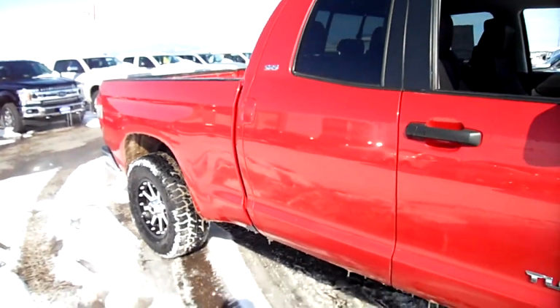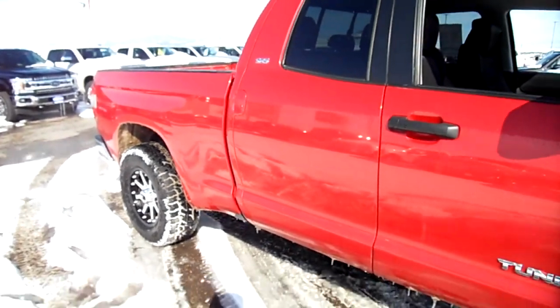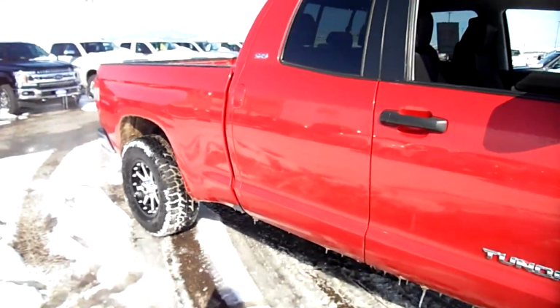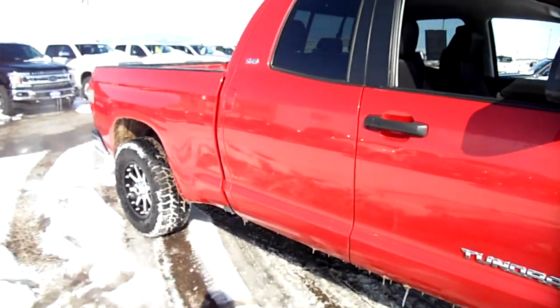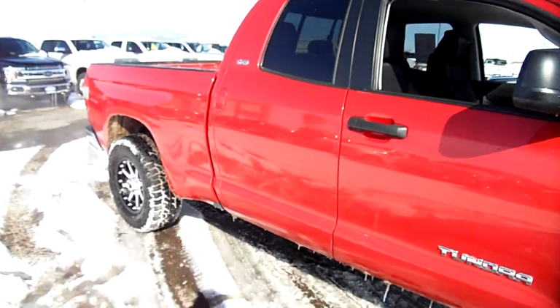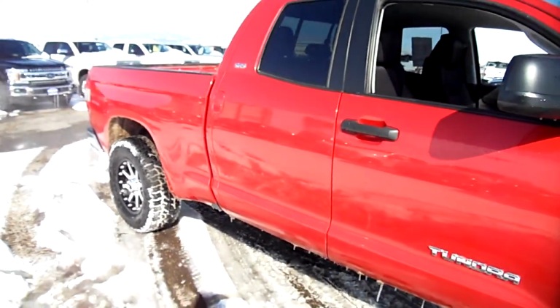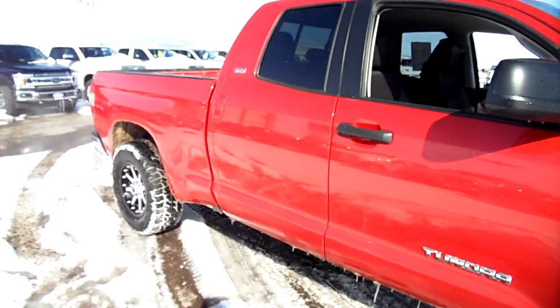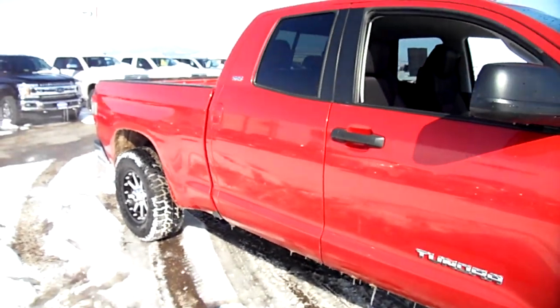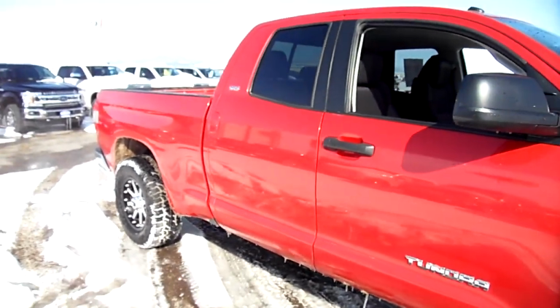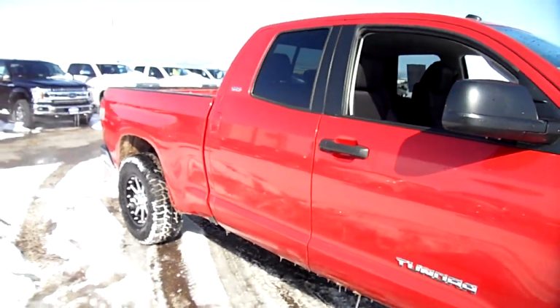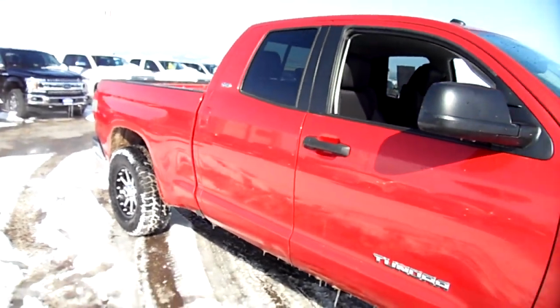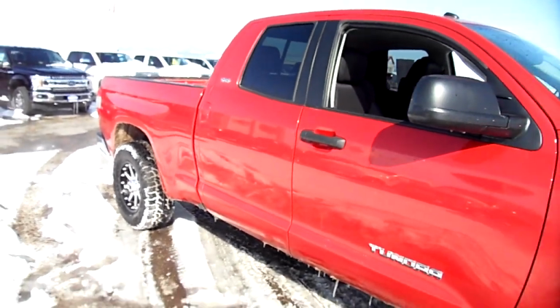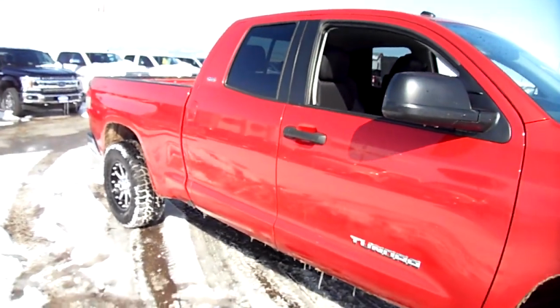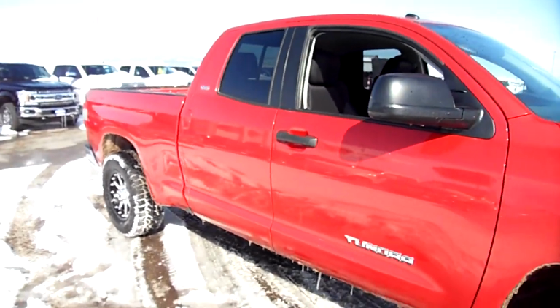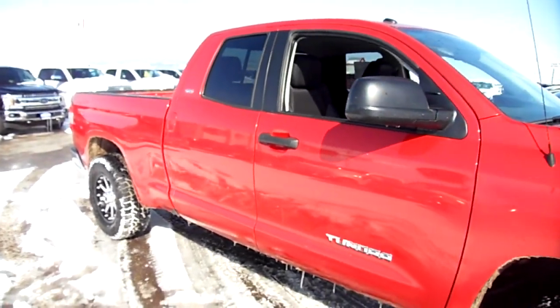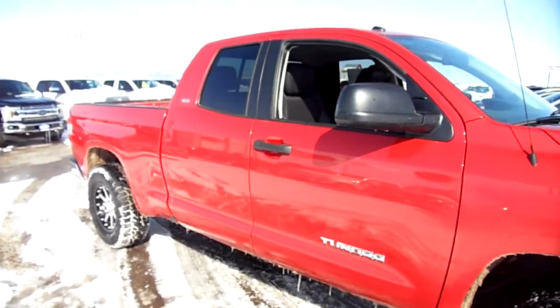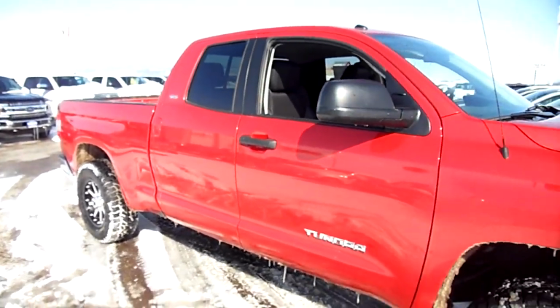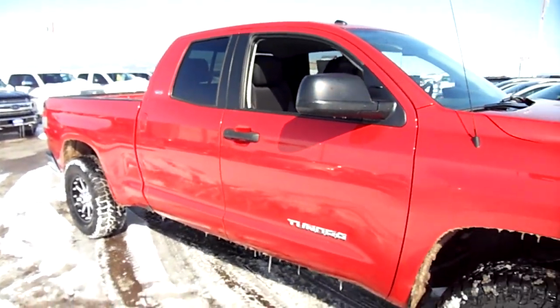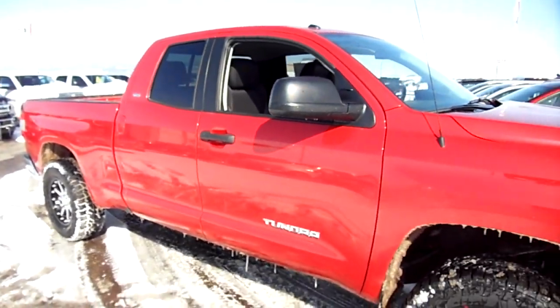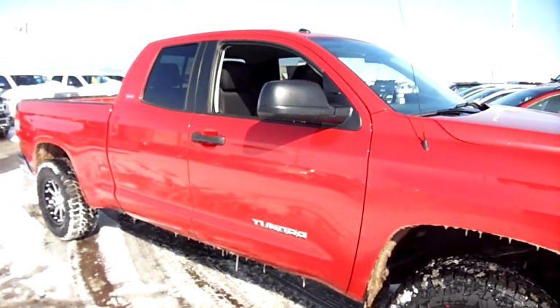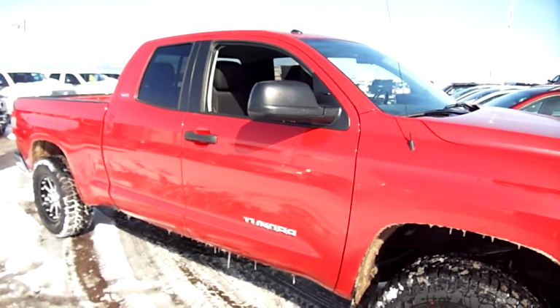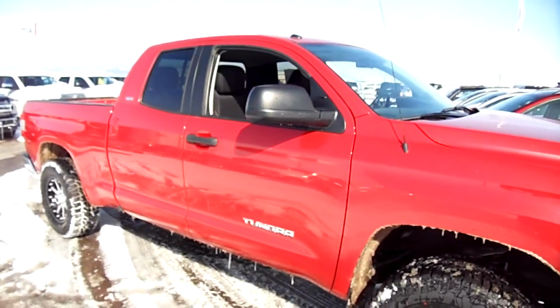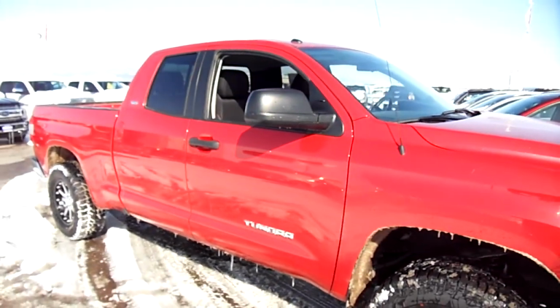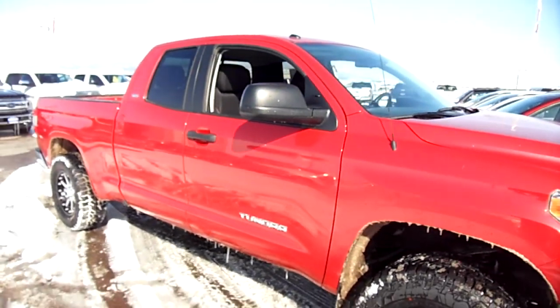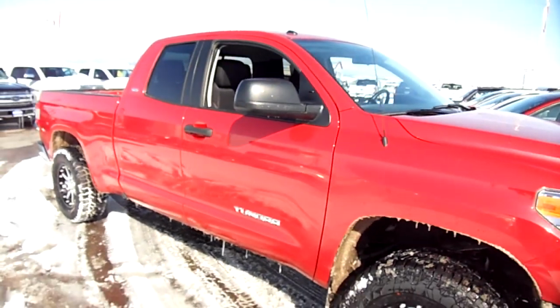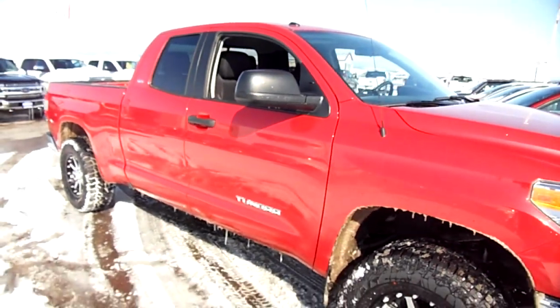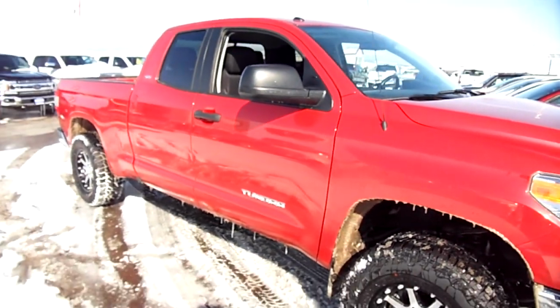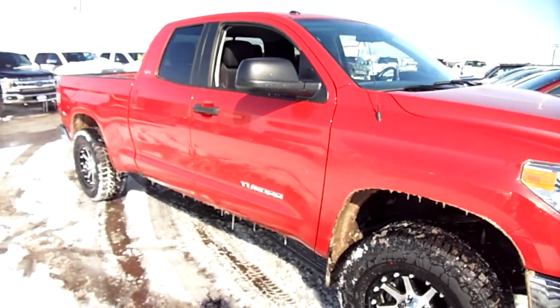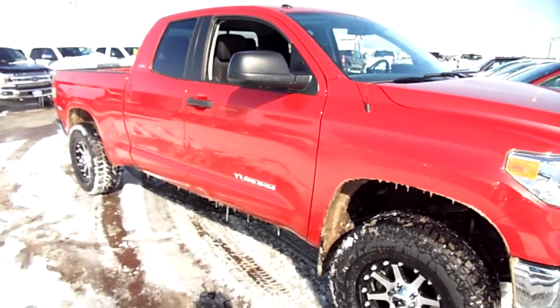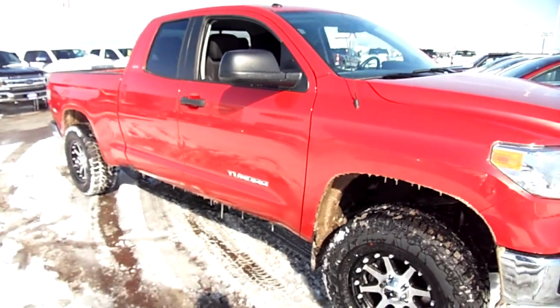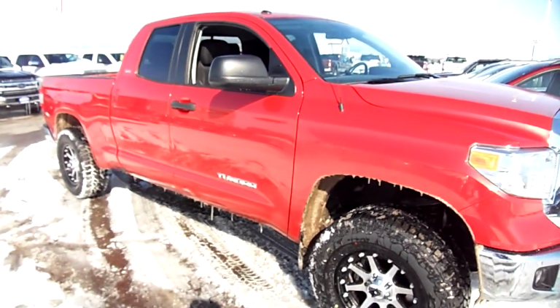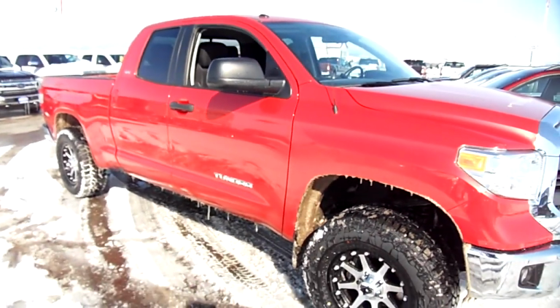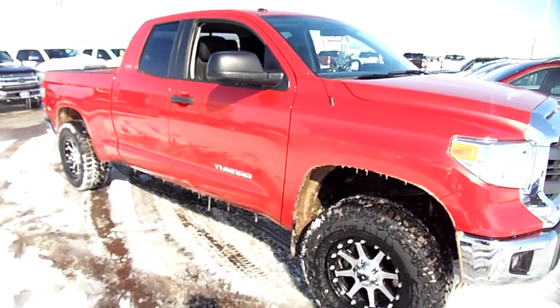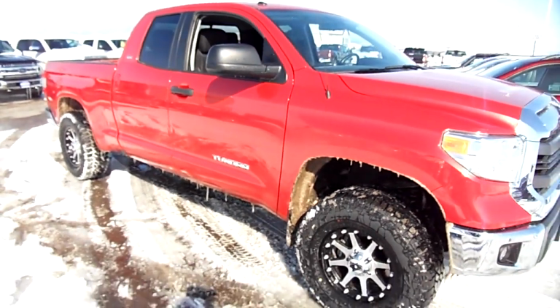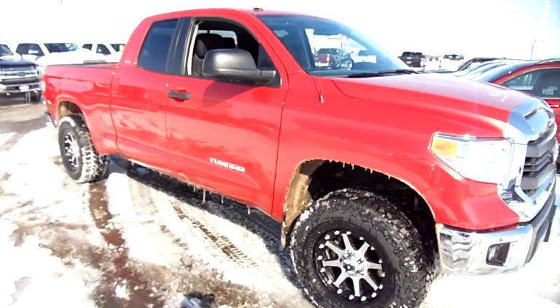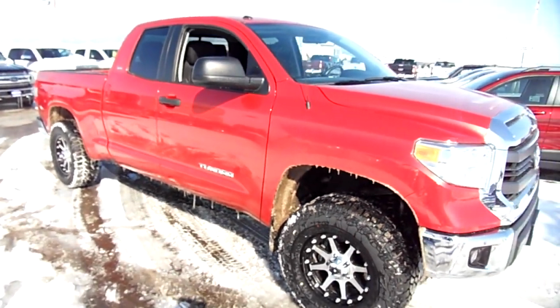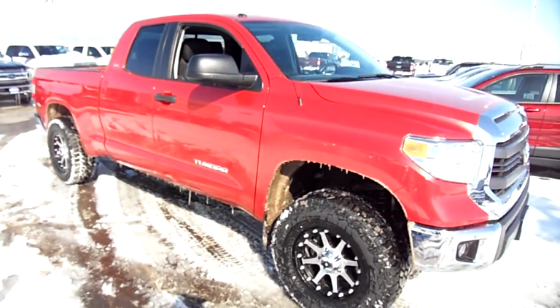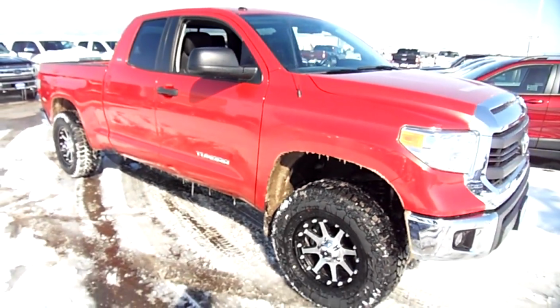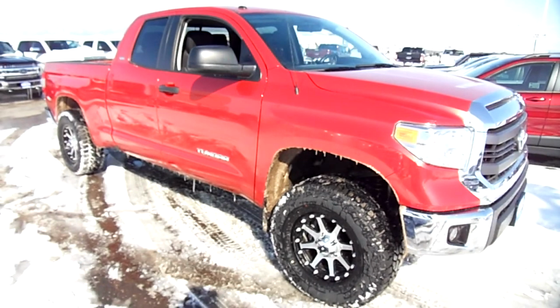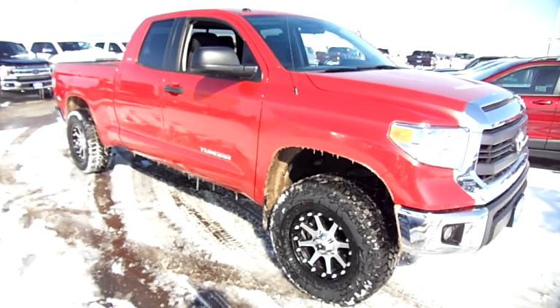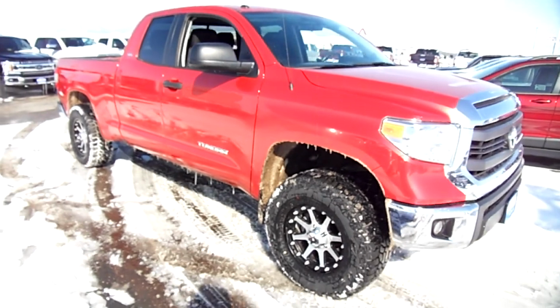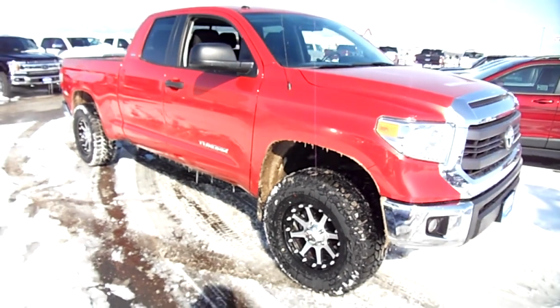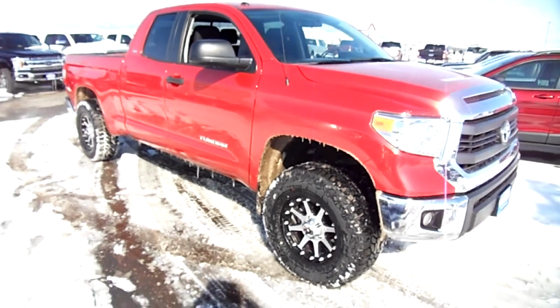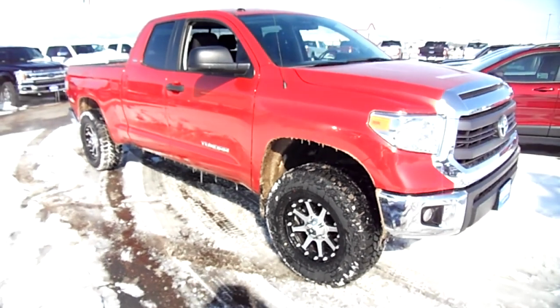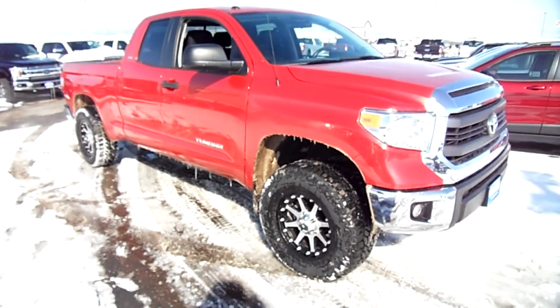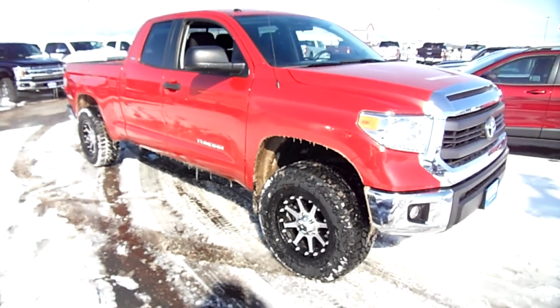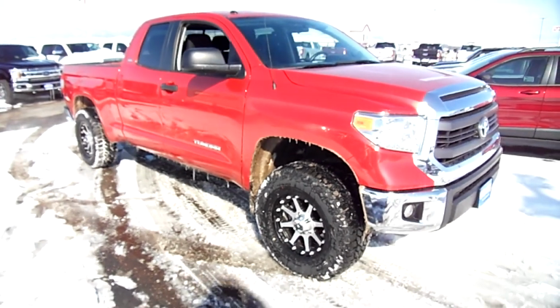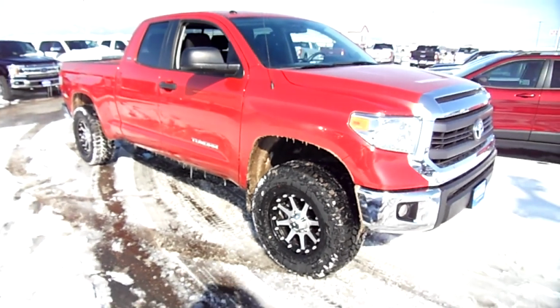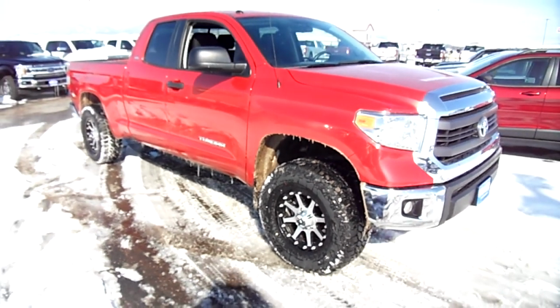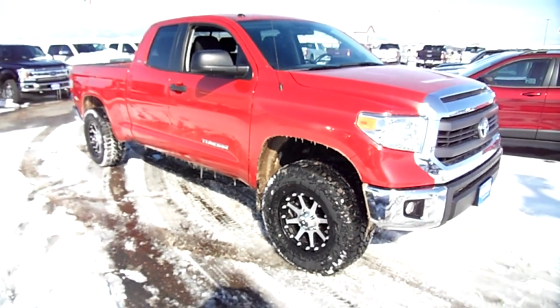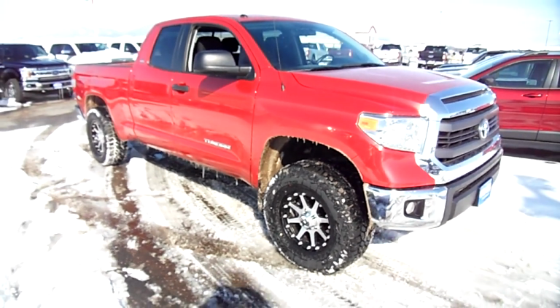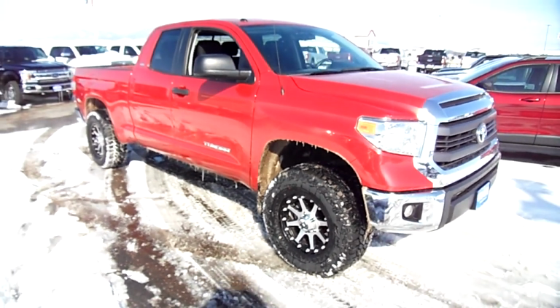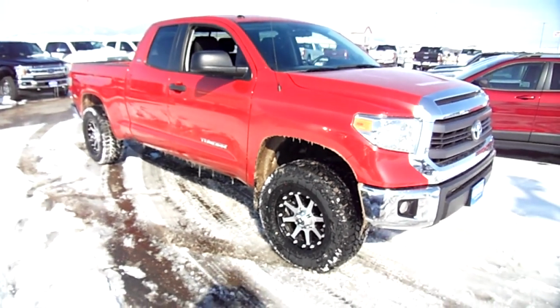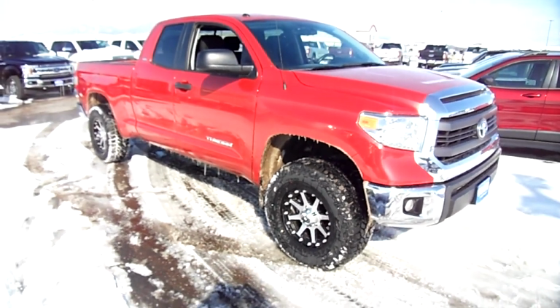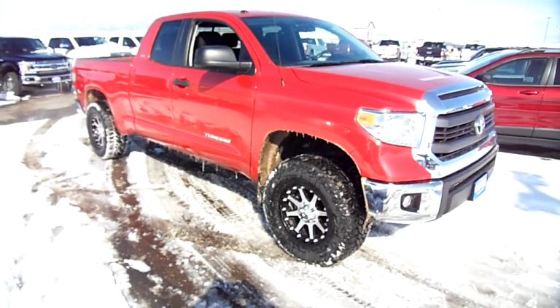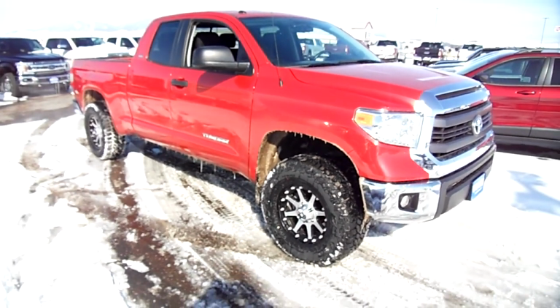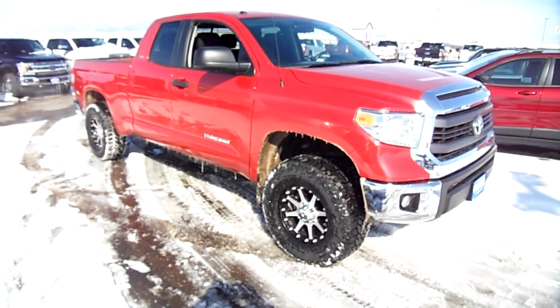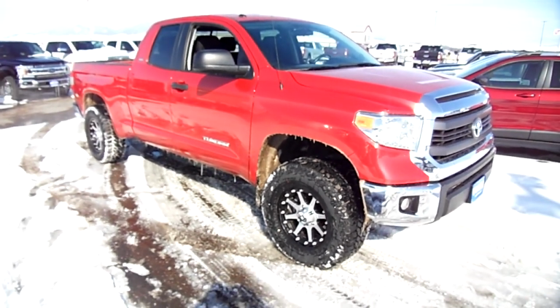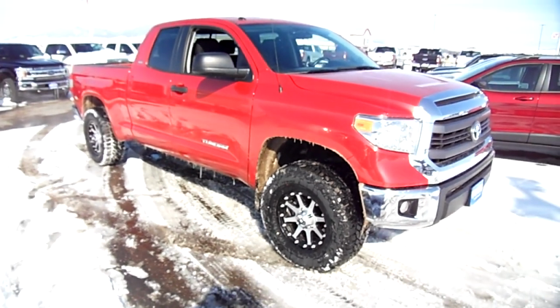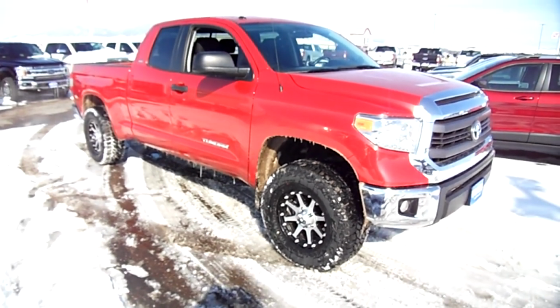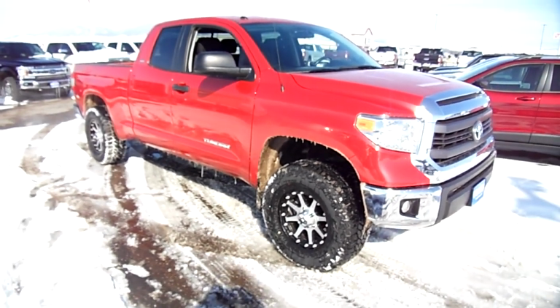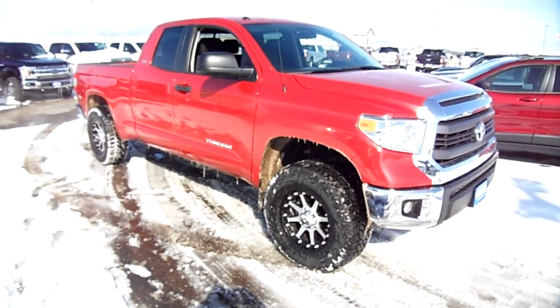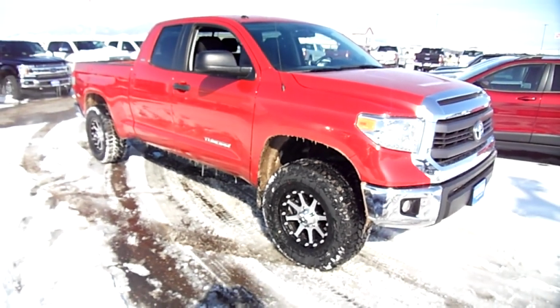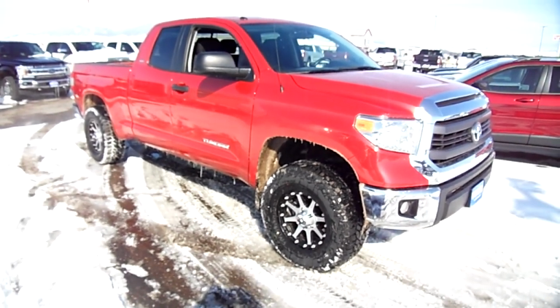Even if you're not a Toyota fan. My name is Nick Skiba here at Snowy Mountain Motors in Lewistown — come check it out!